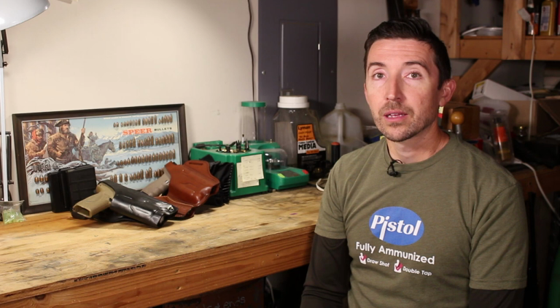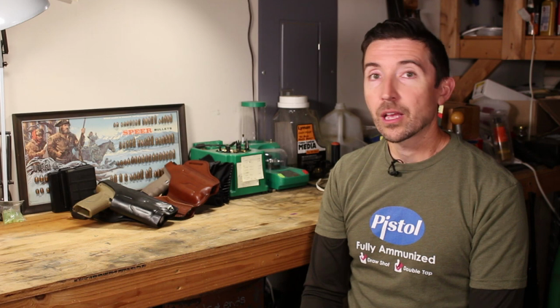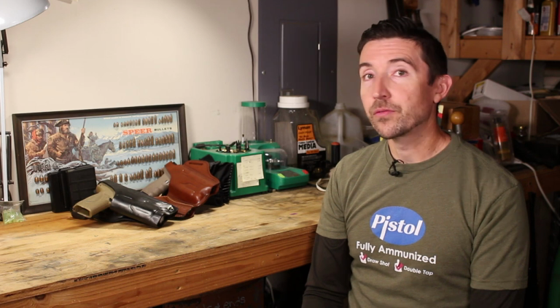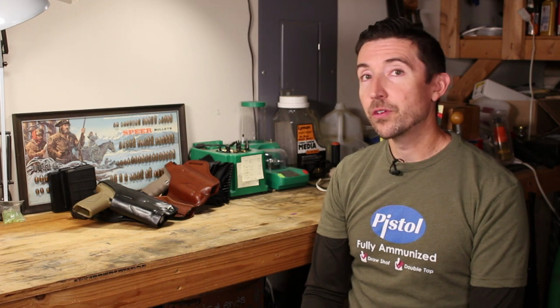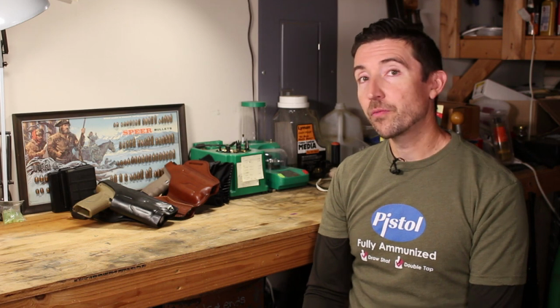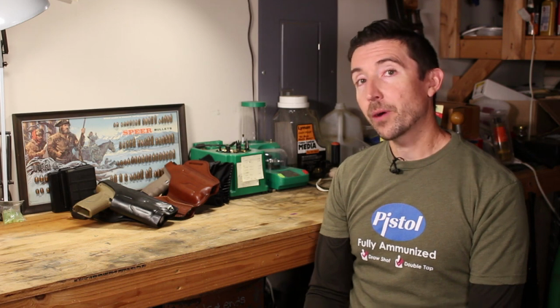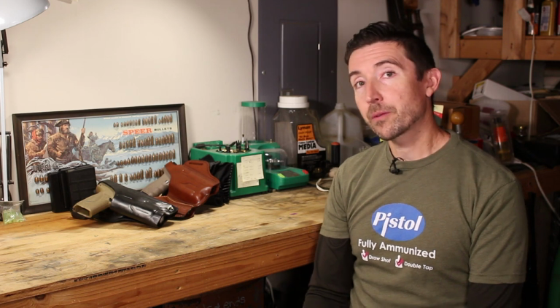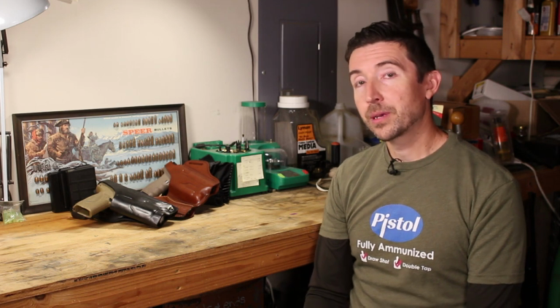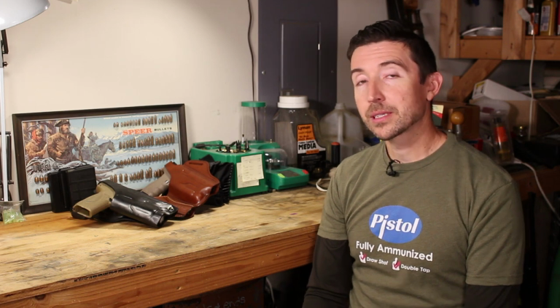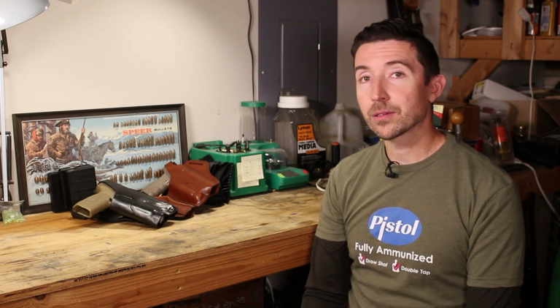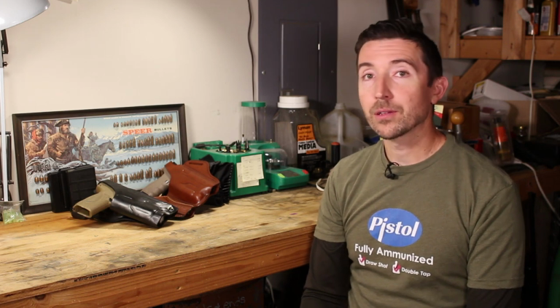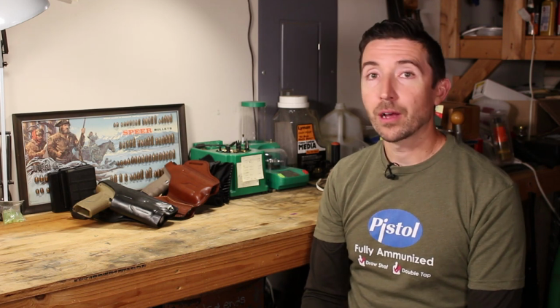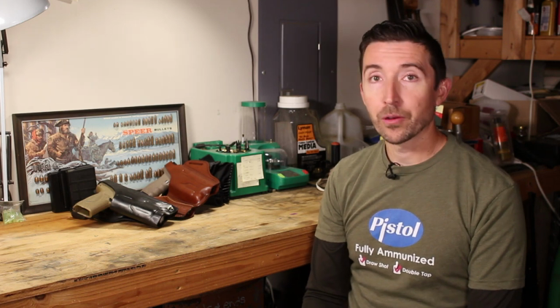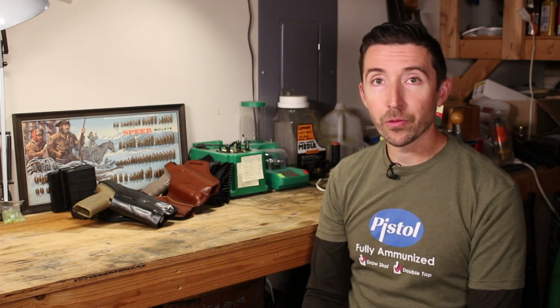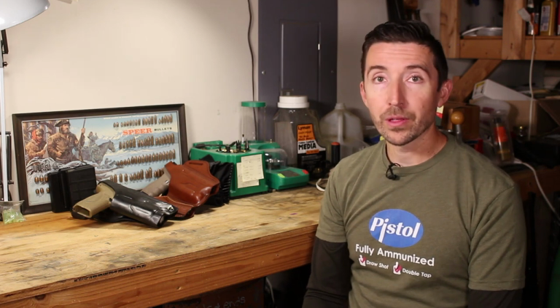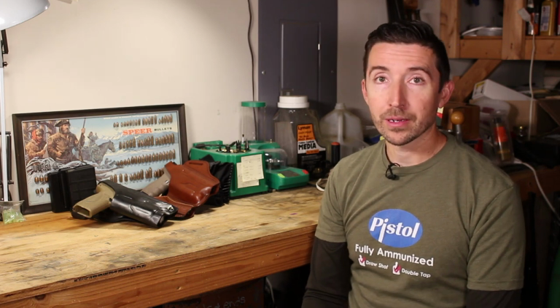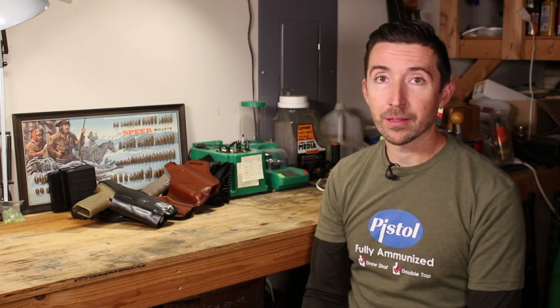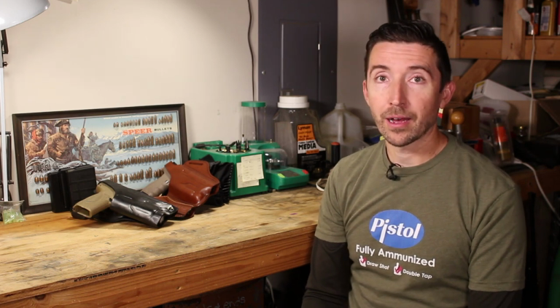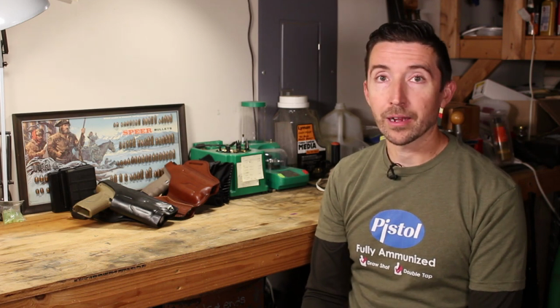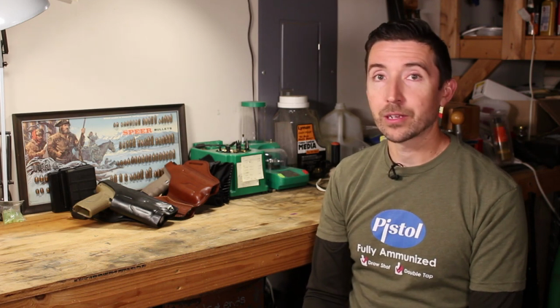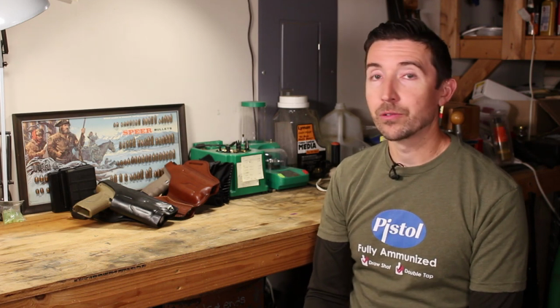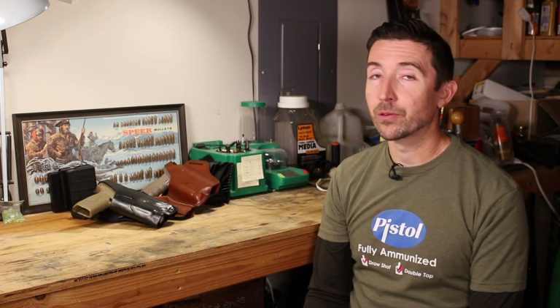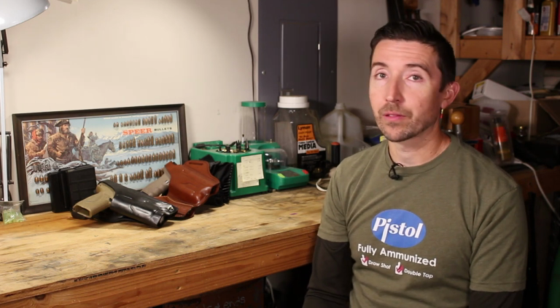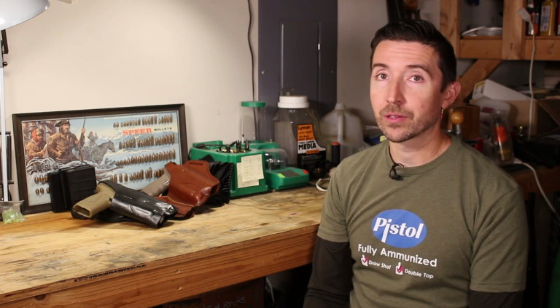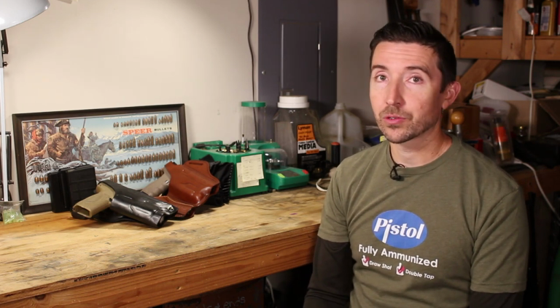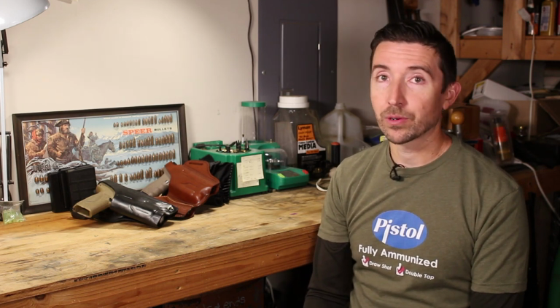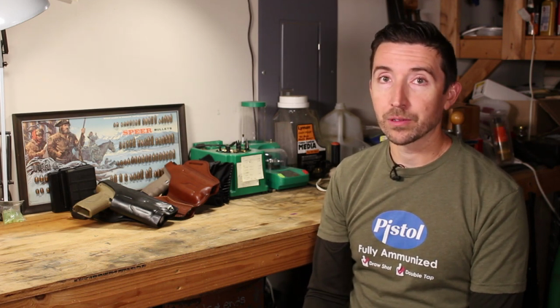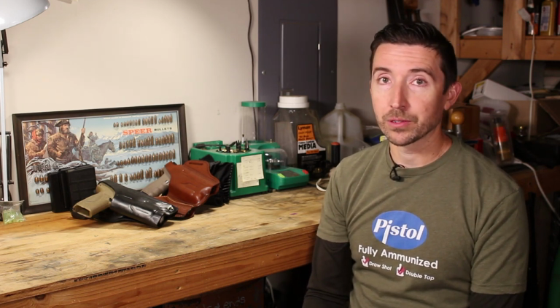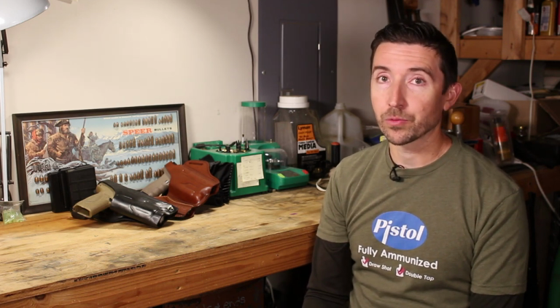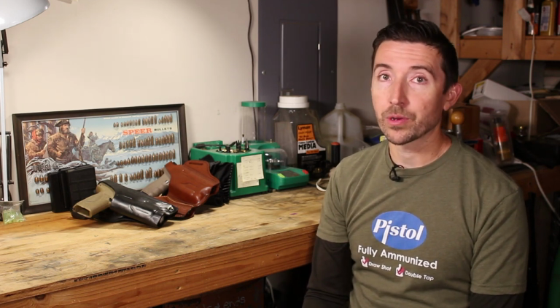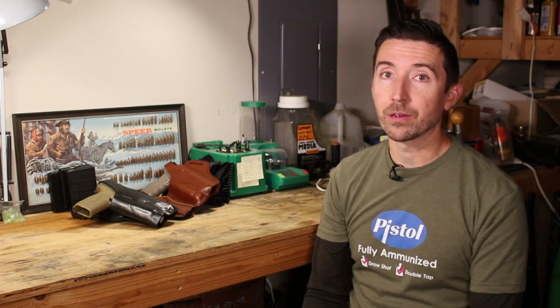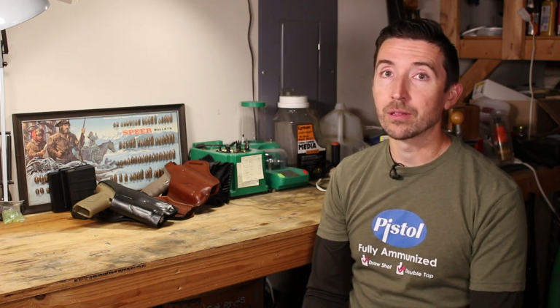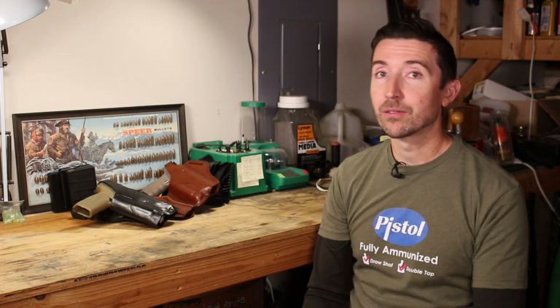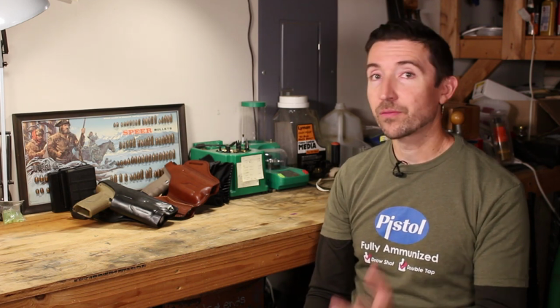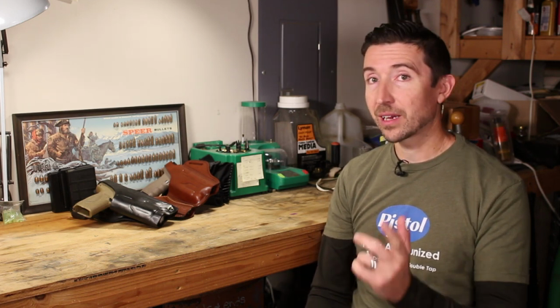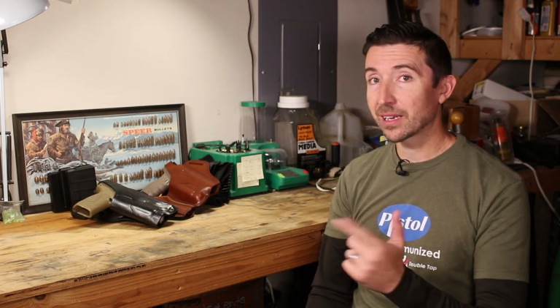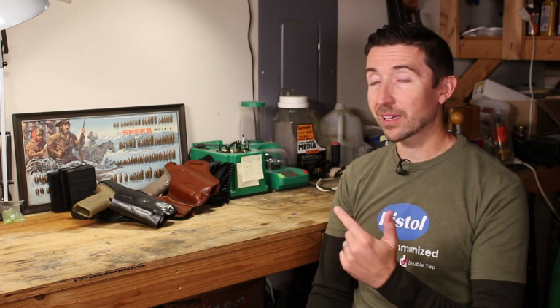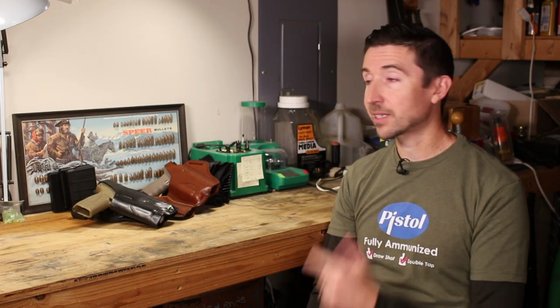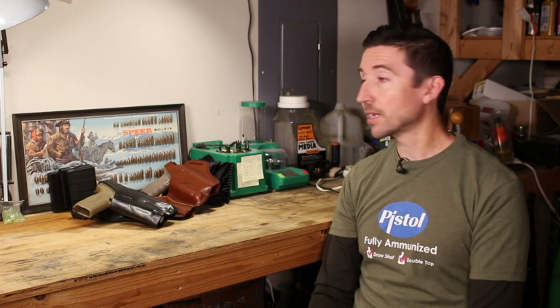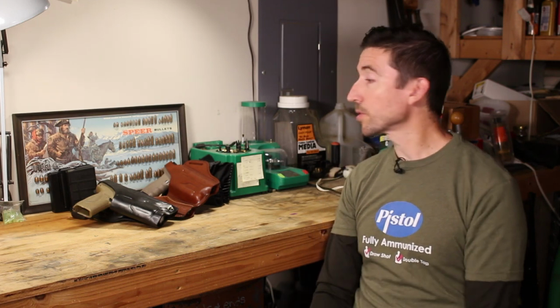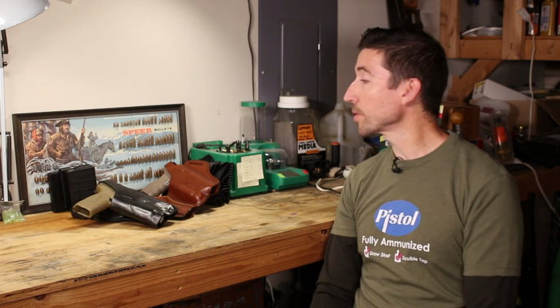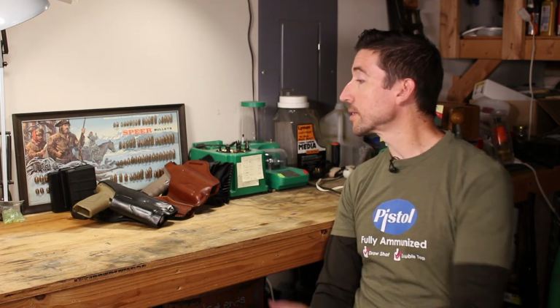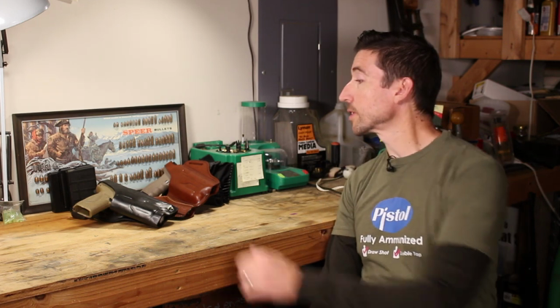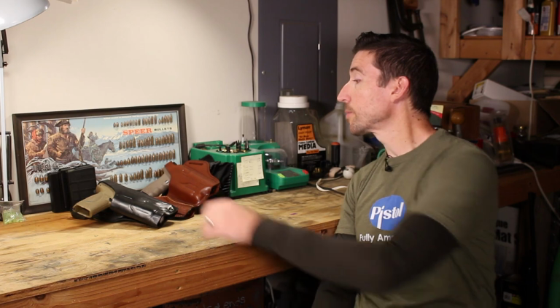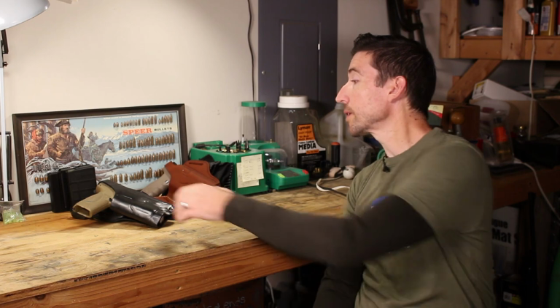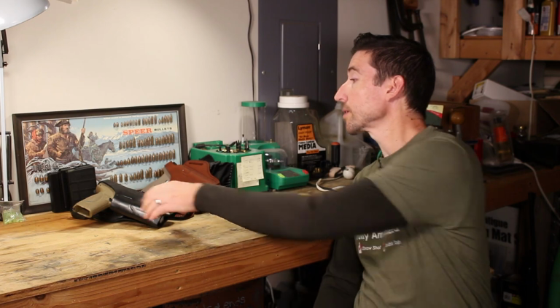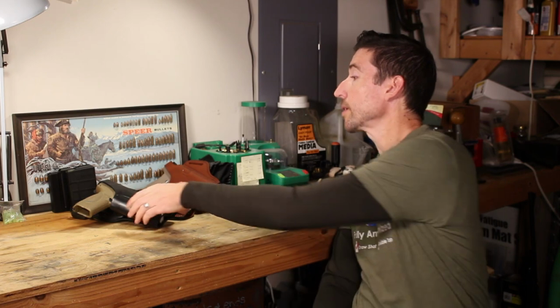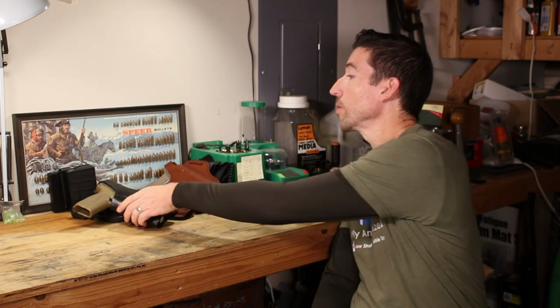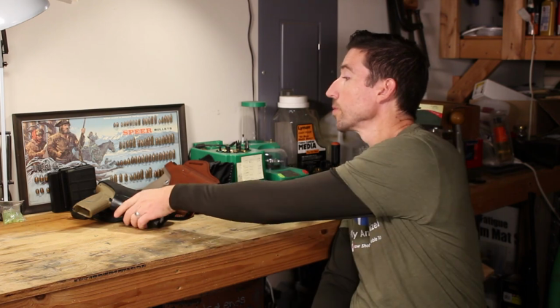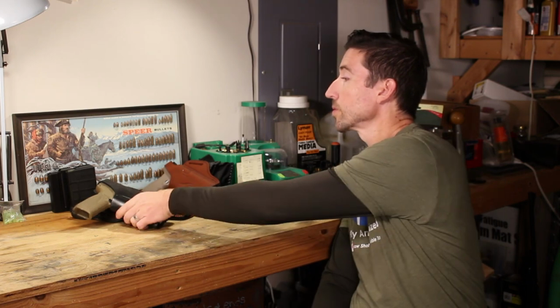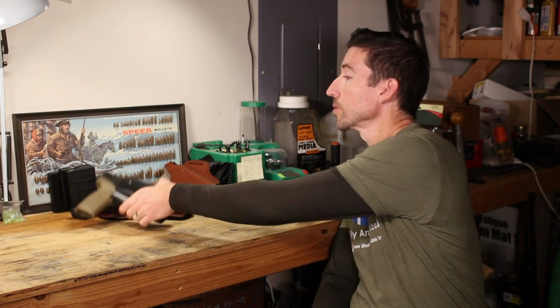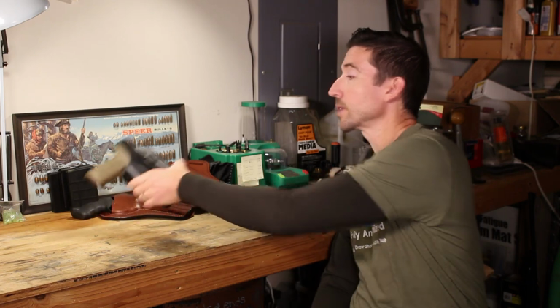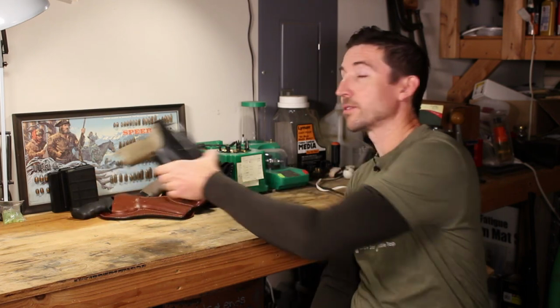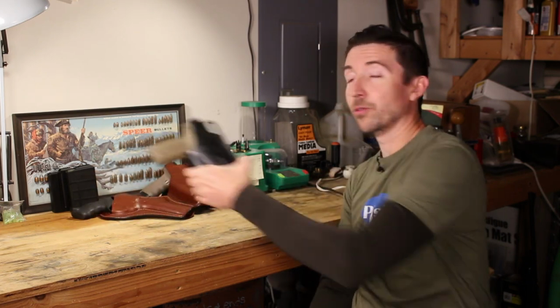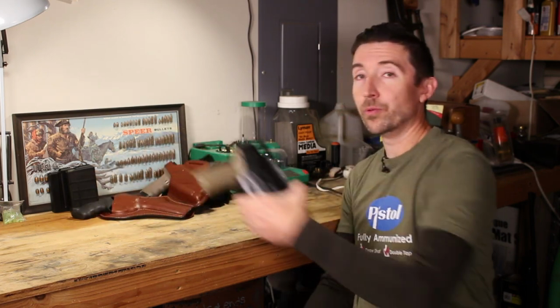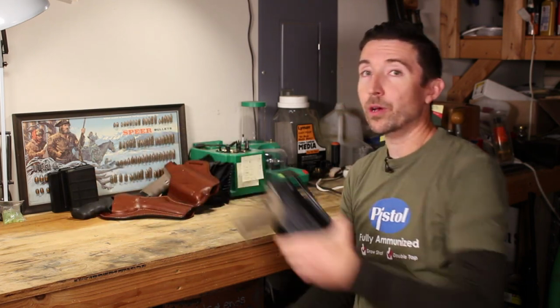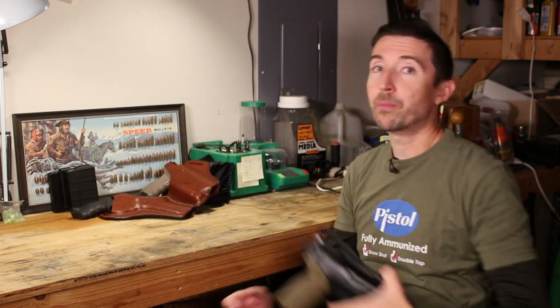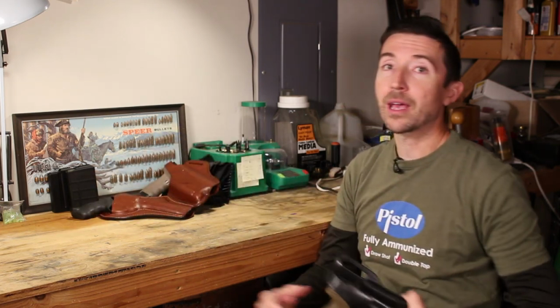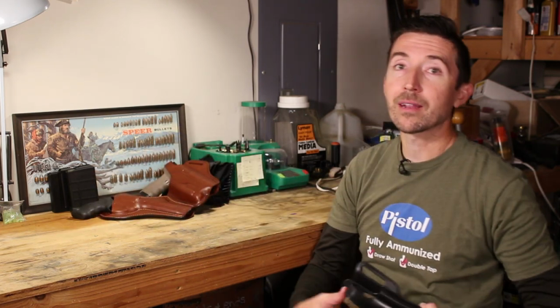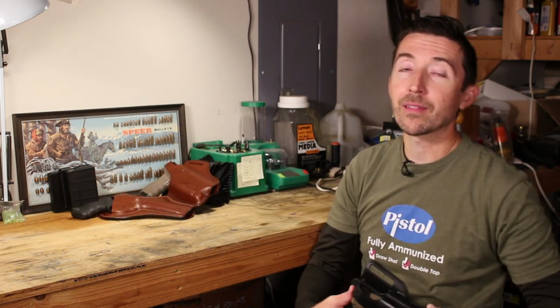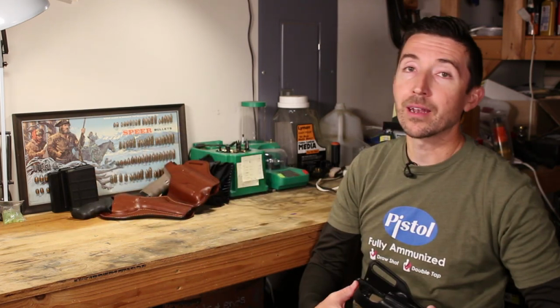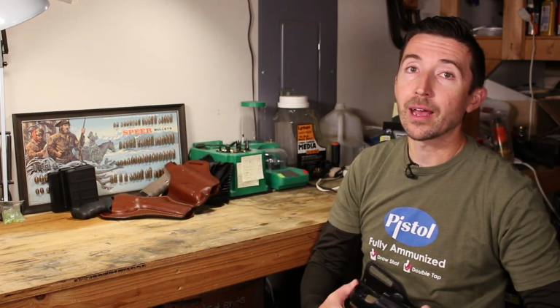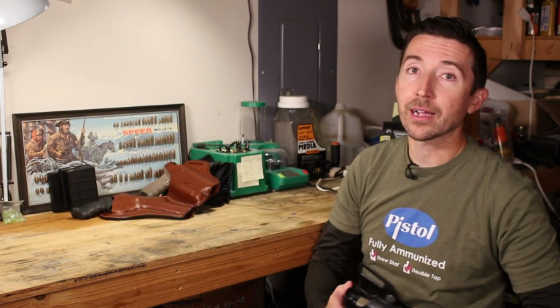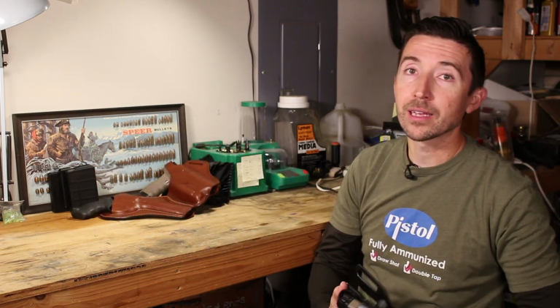If you've bought a pistol other than a Glock, you know that the struggle is real. Finding accessories, especially holsters, is a real pain in the neck.